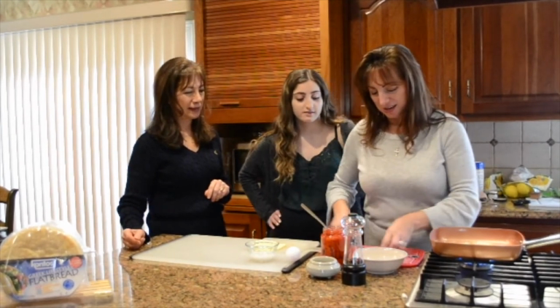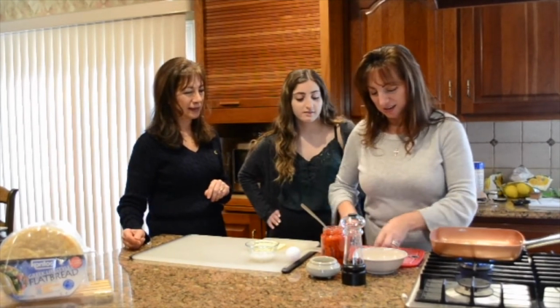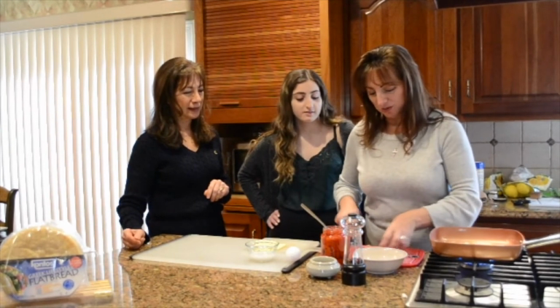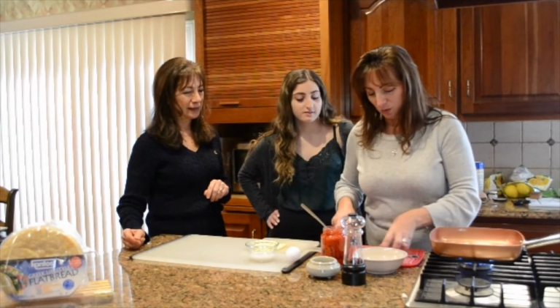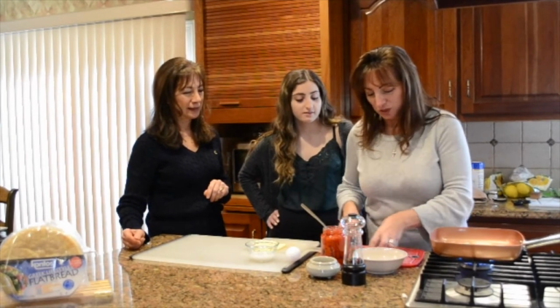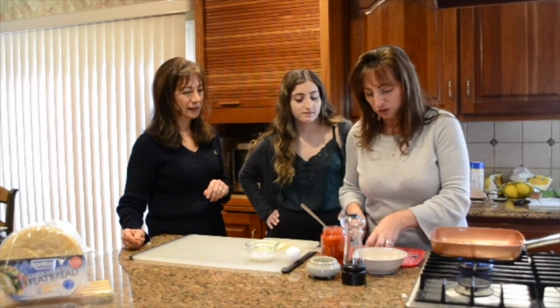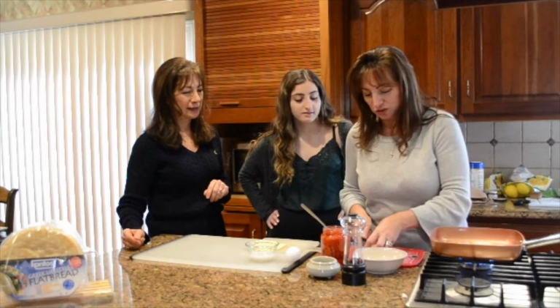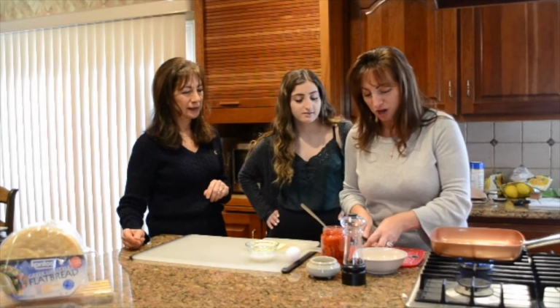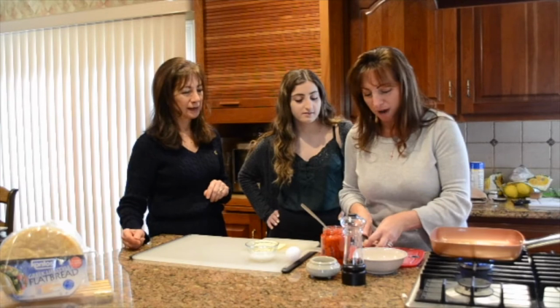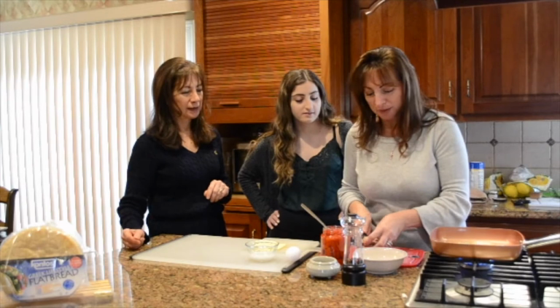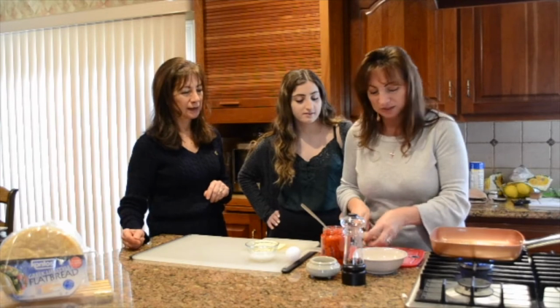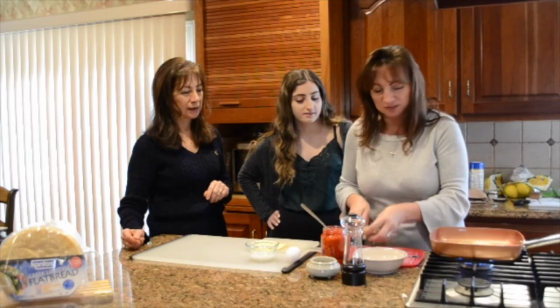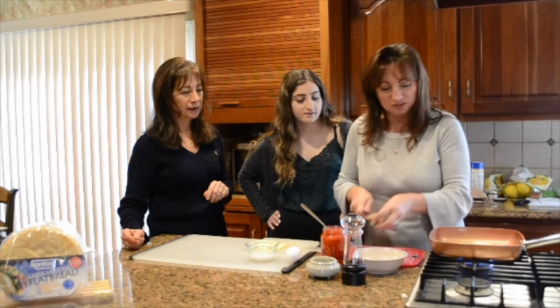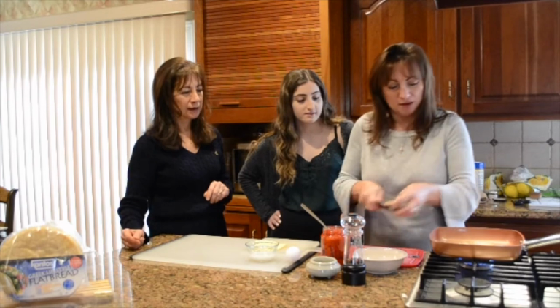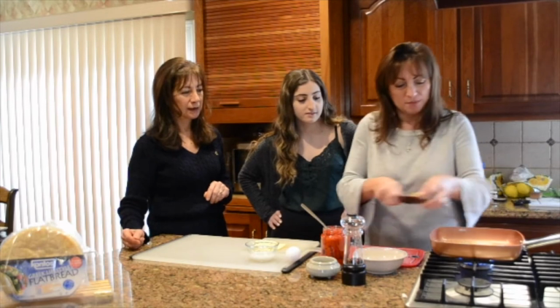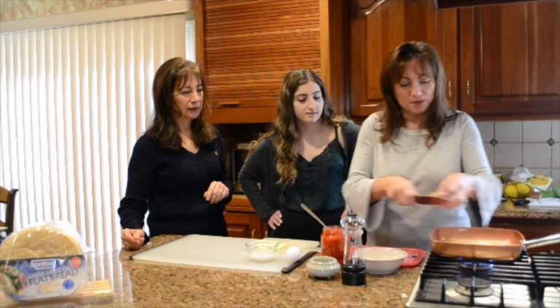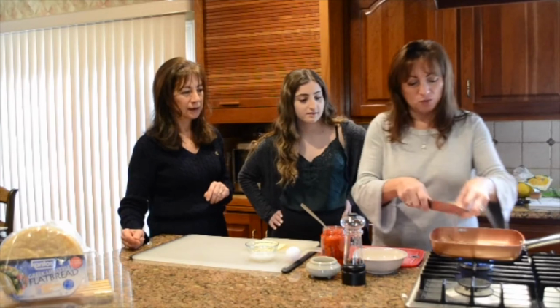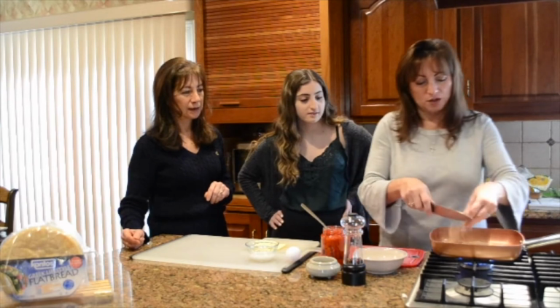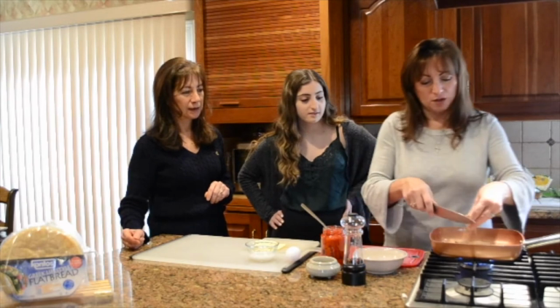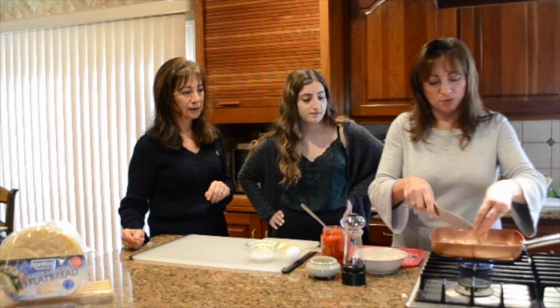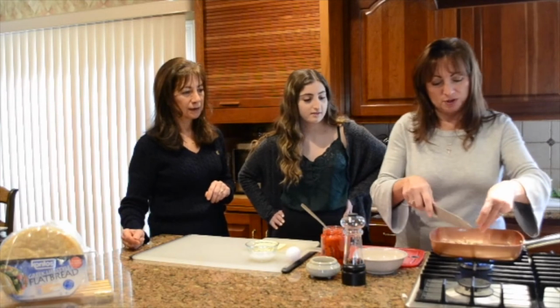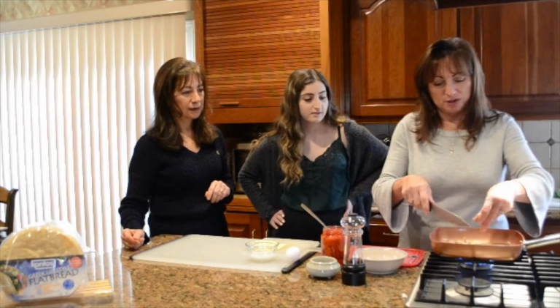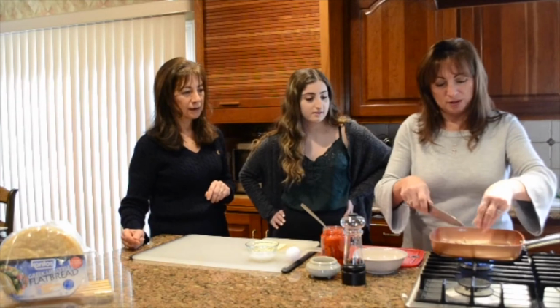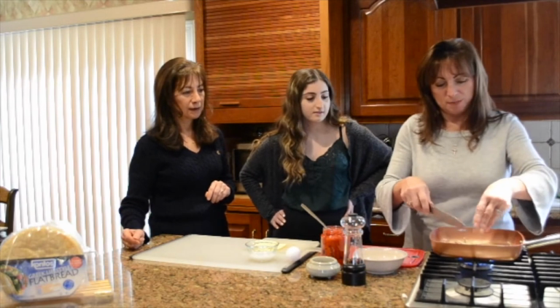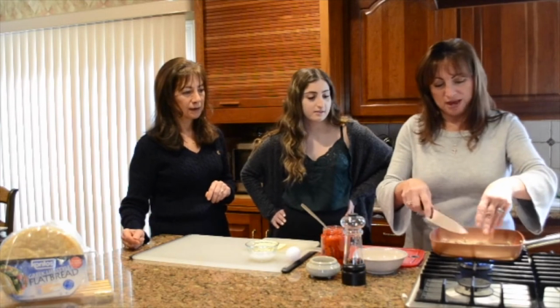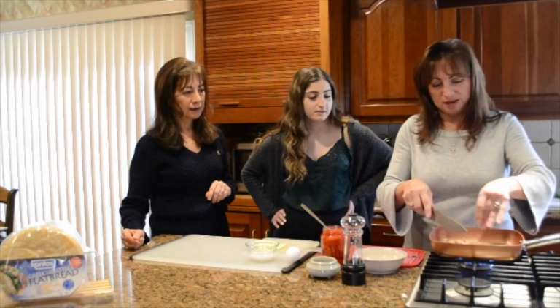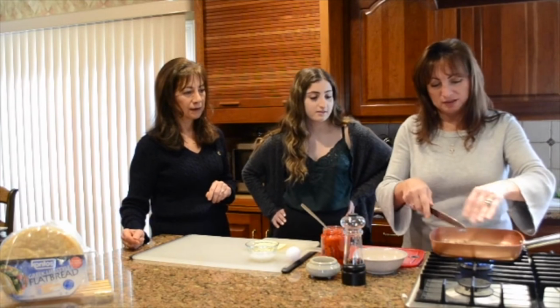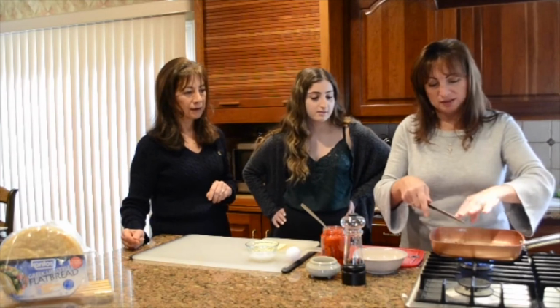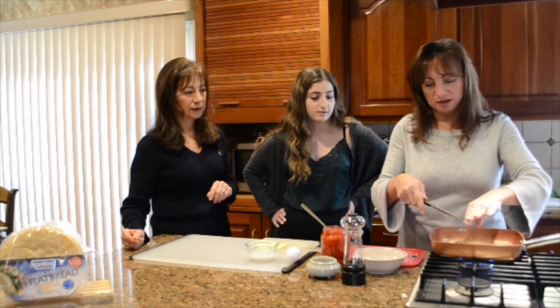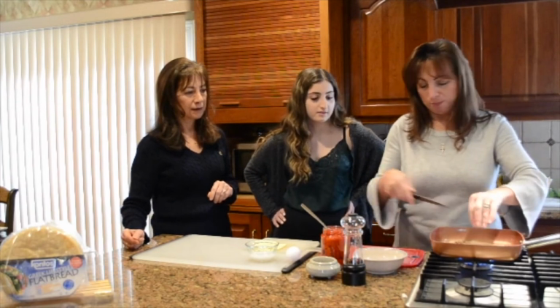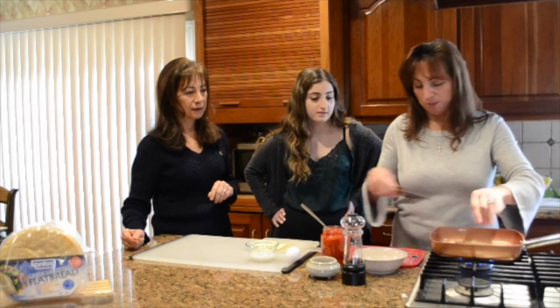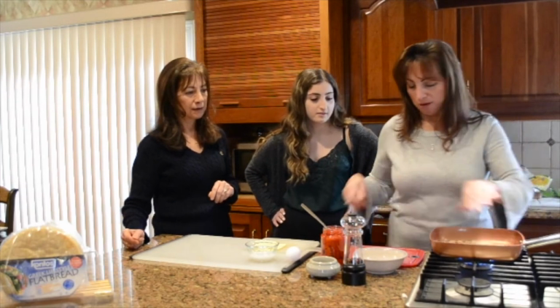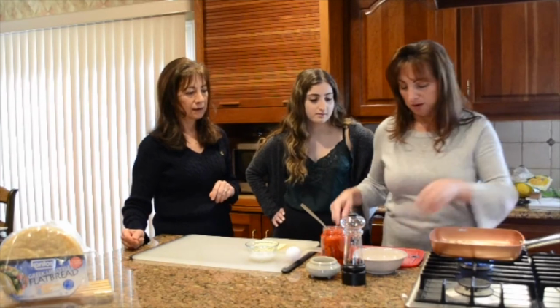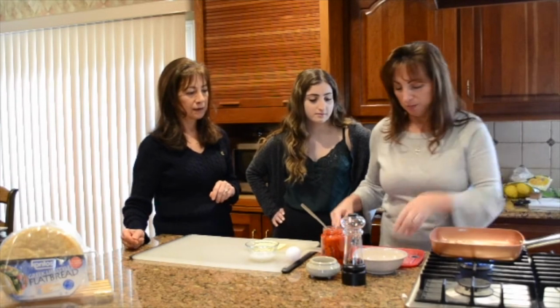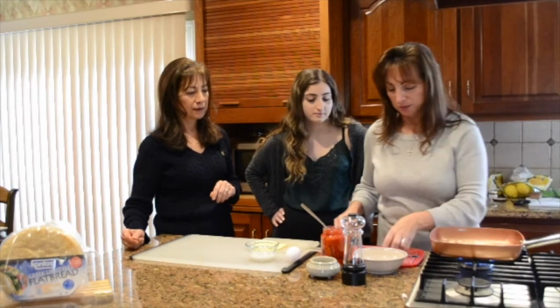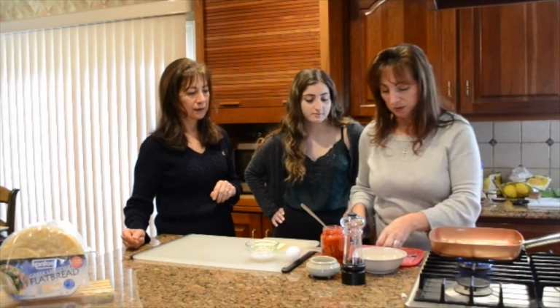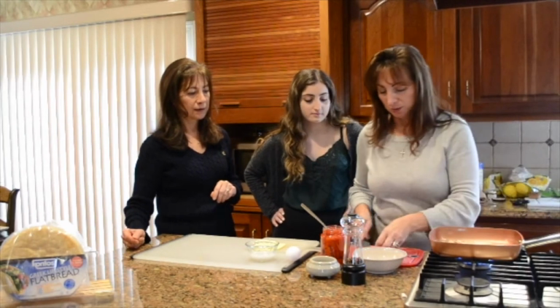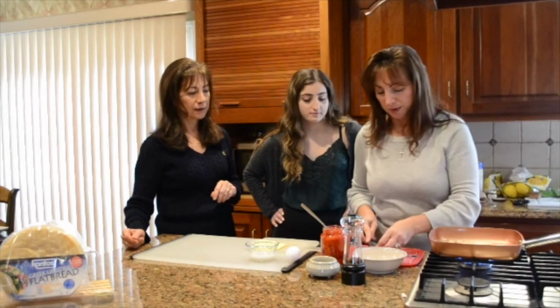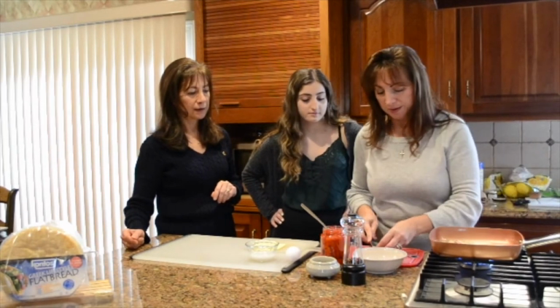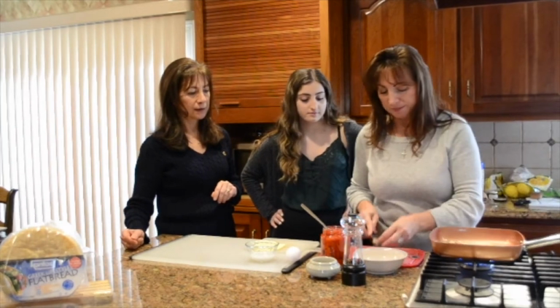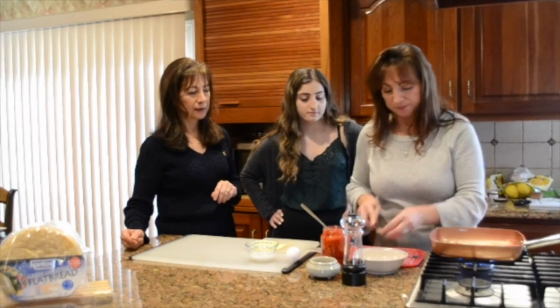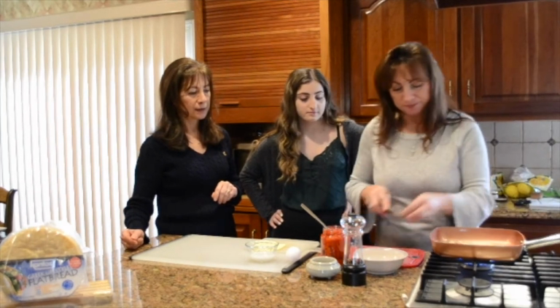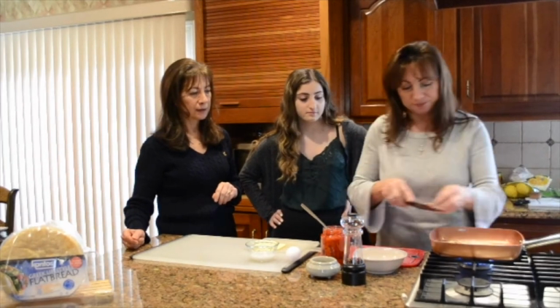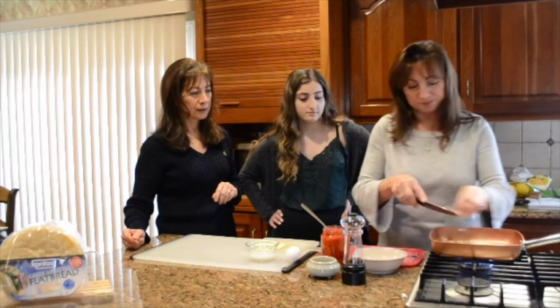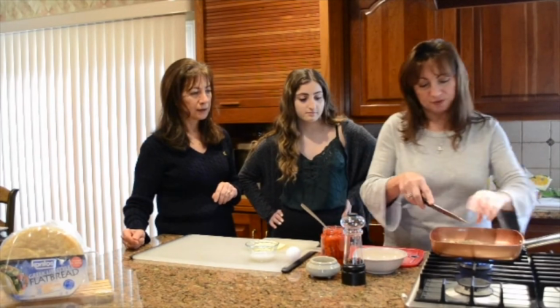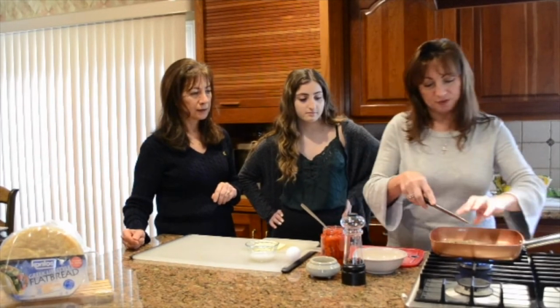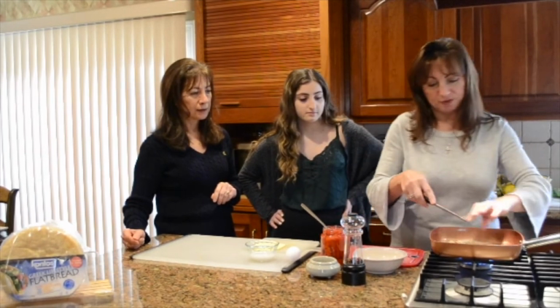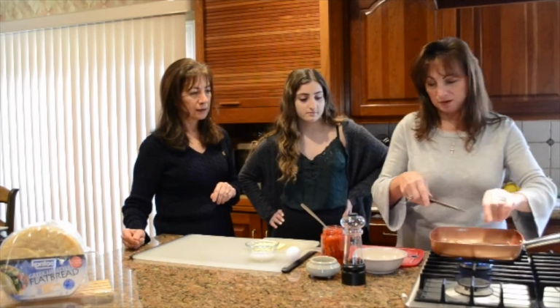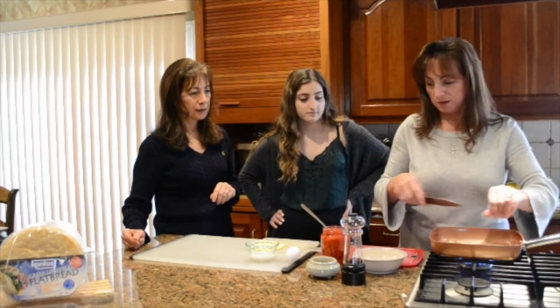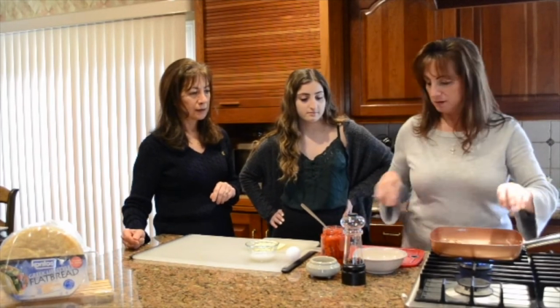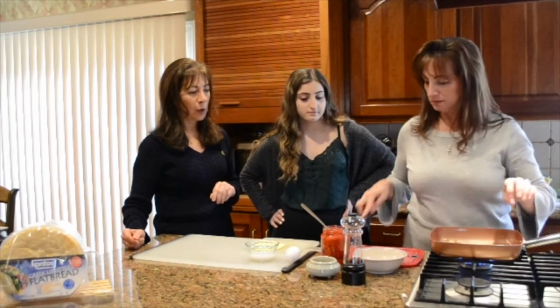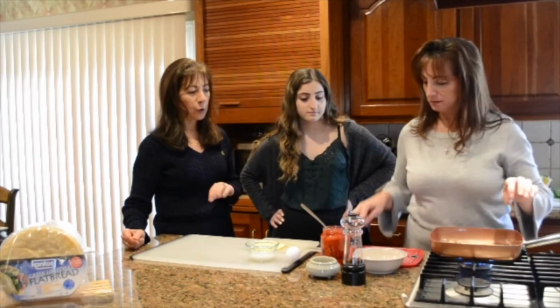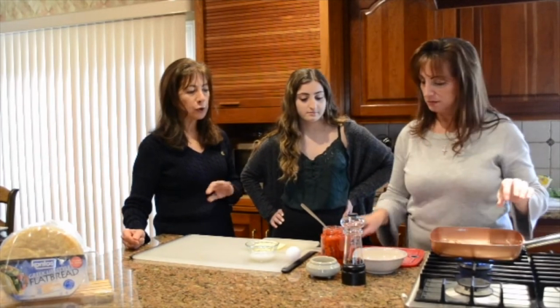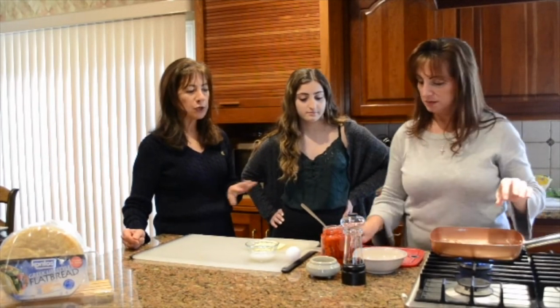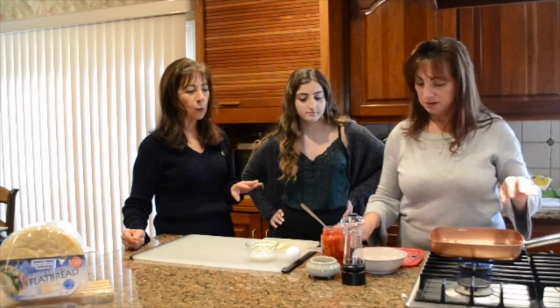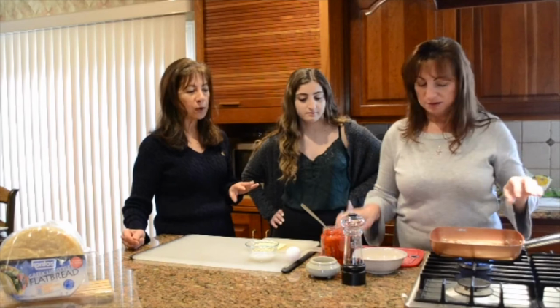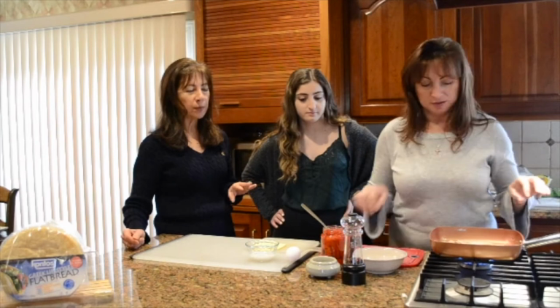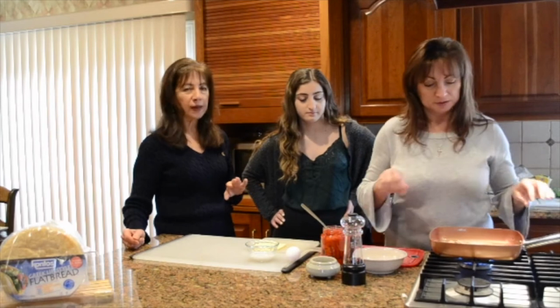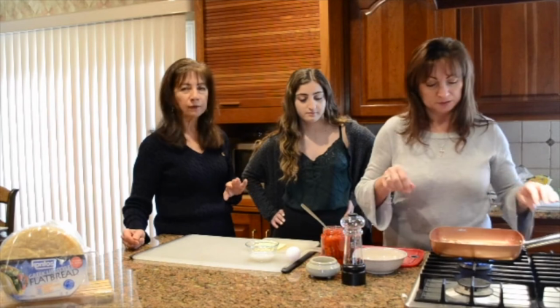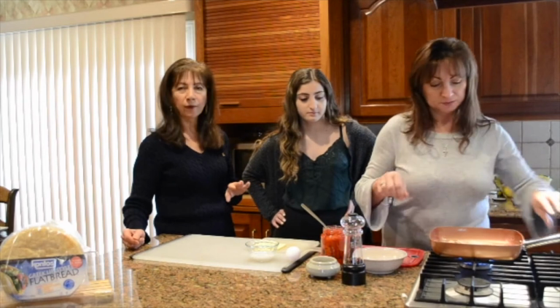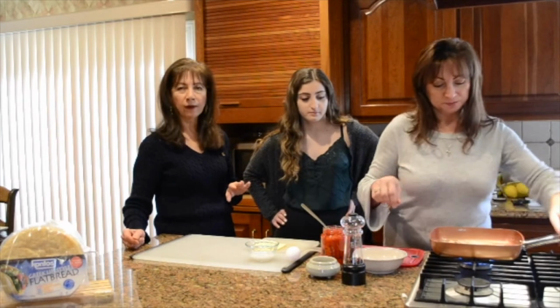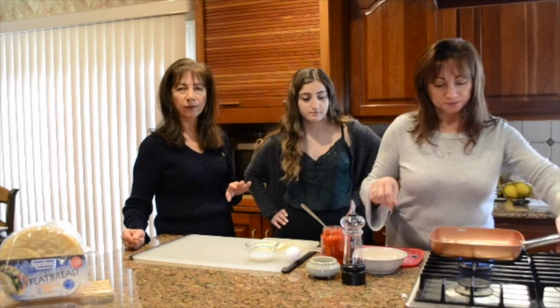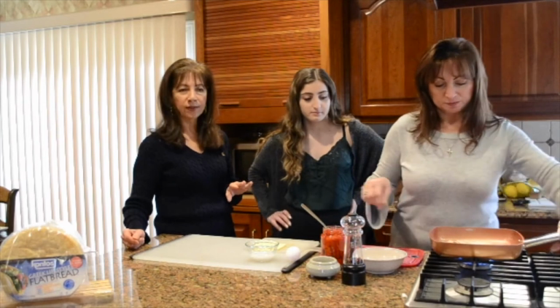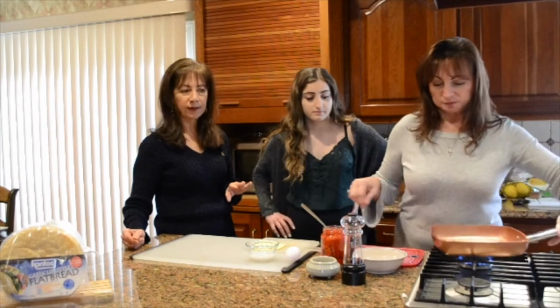So we're just chopping this up and we're going to put it in the pan and let it brown up a little bit. And we're using one pan for everything.